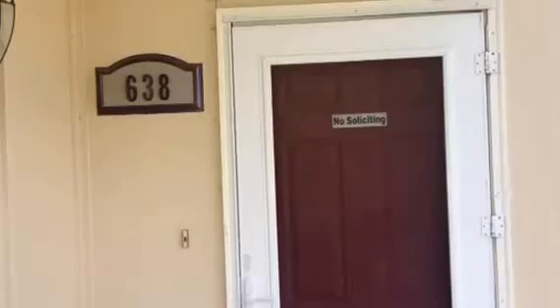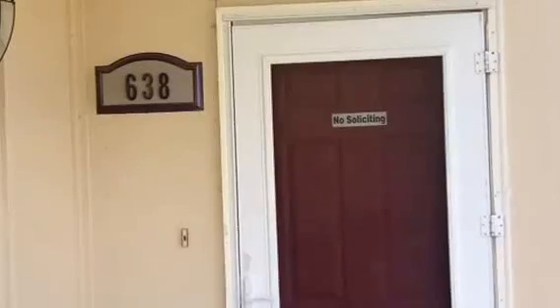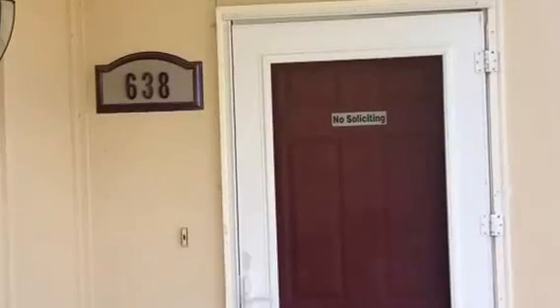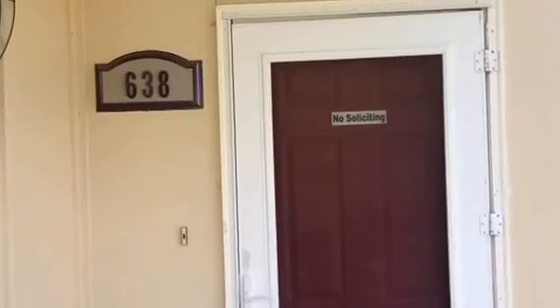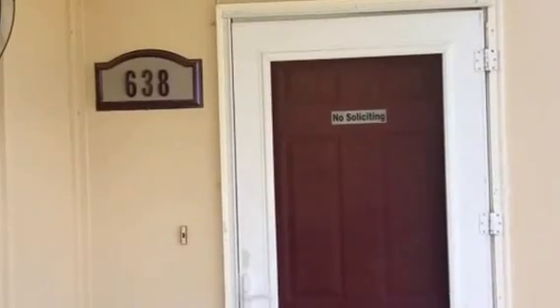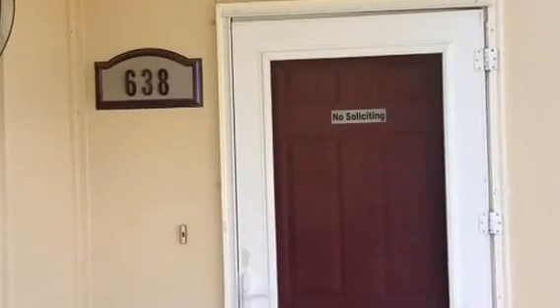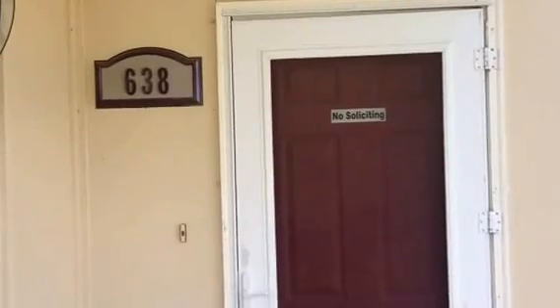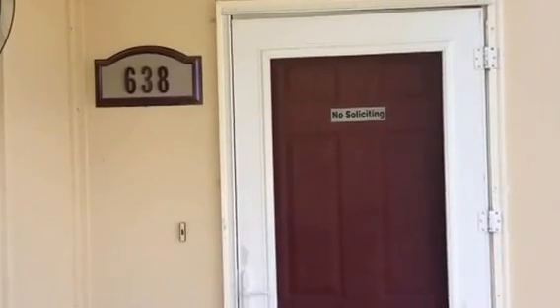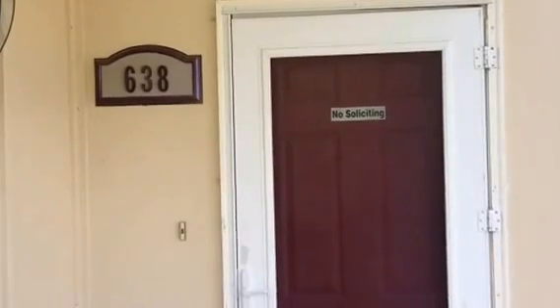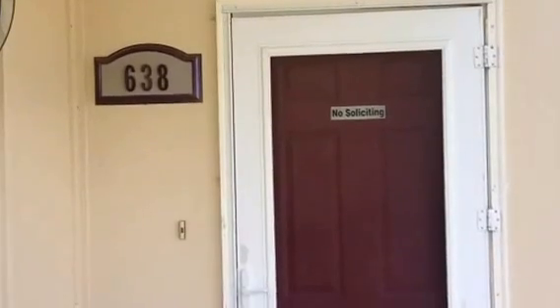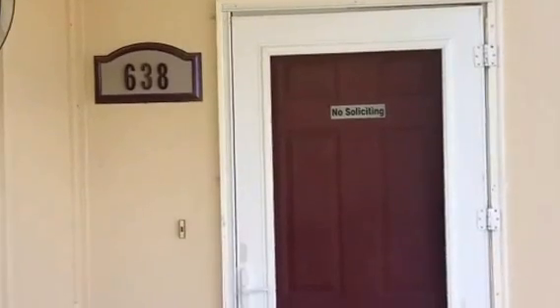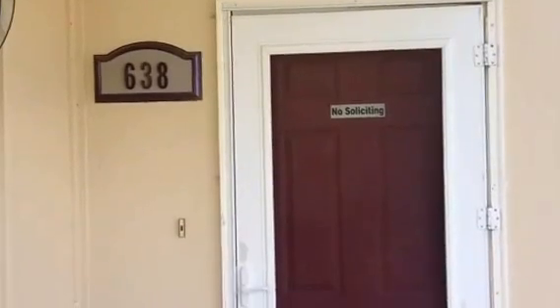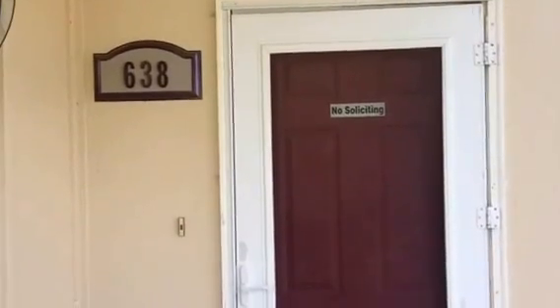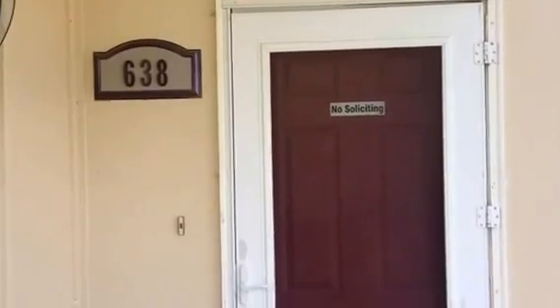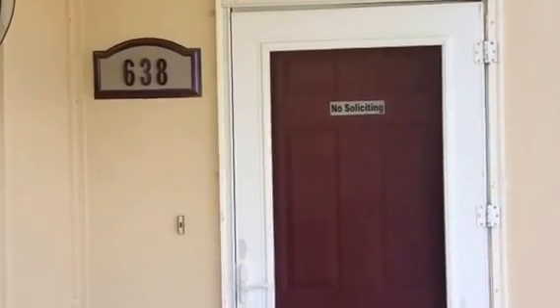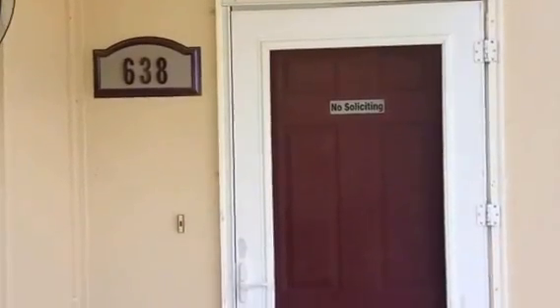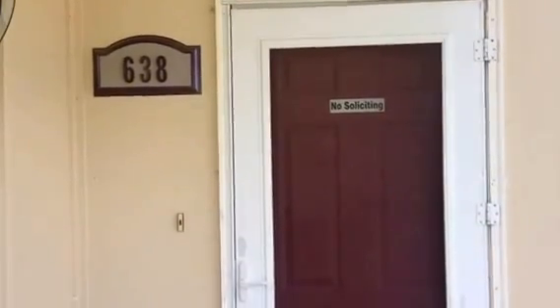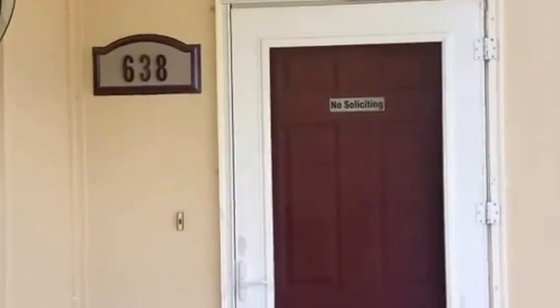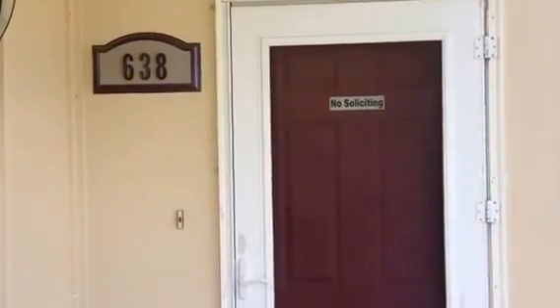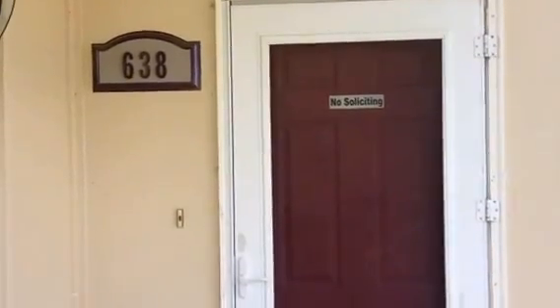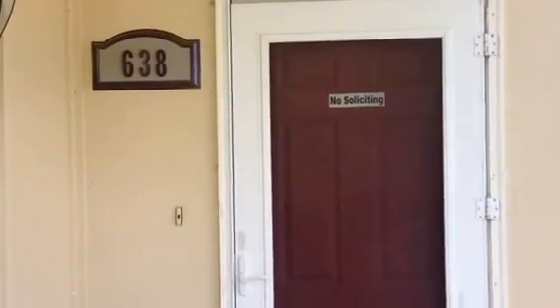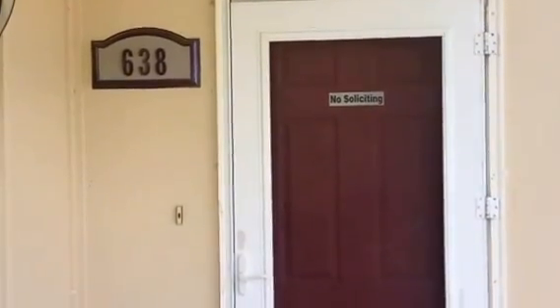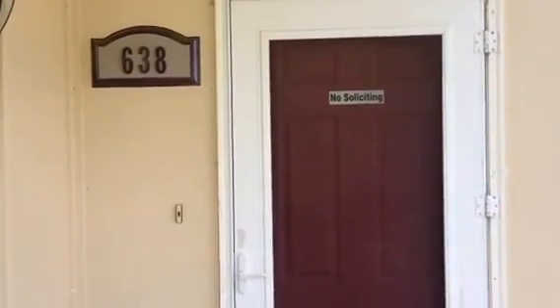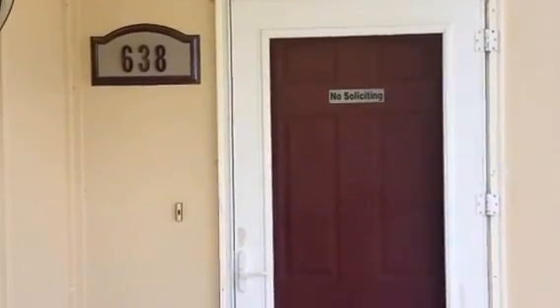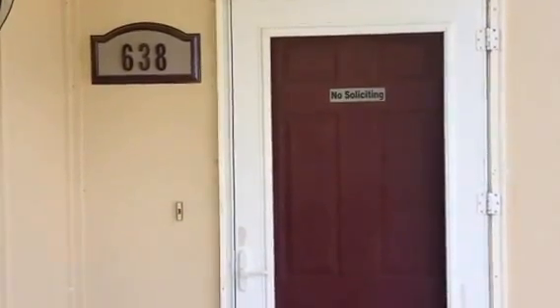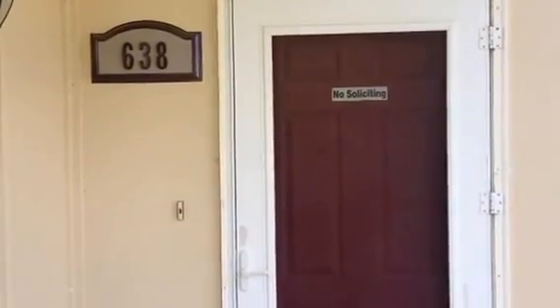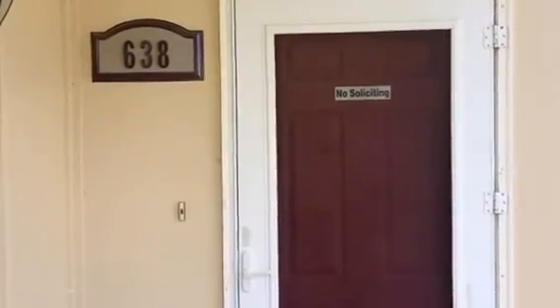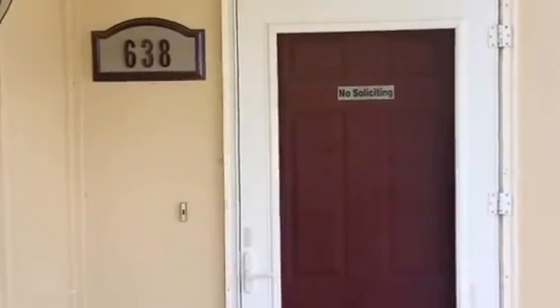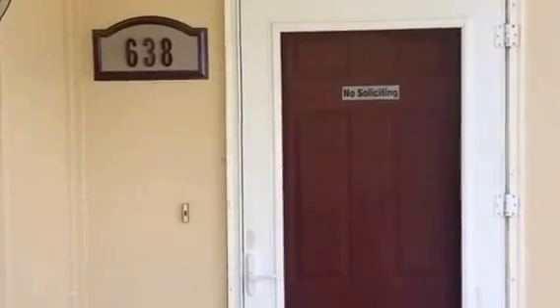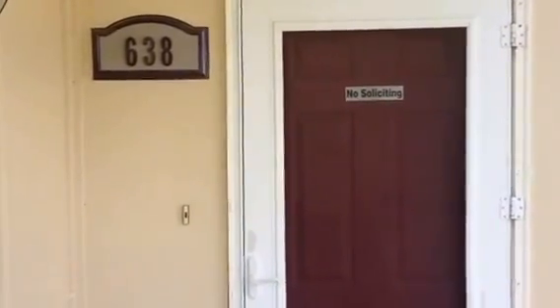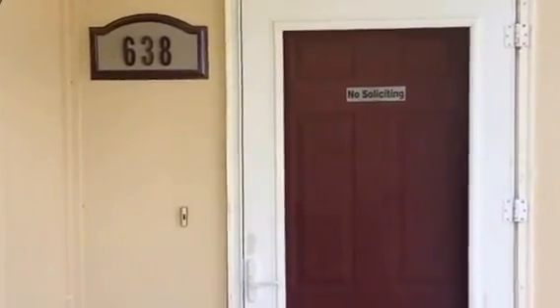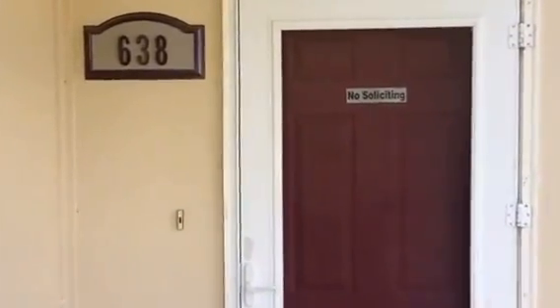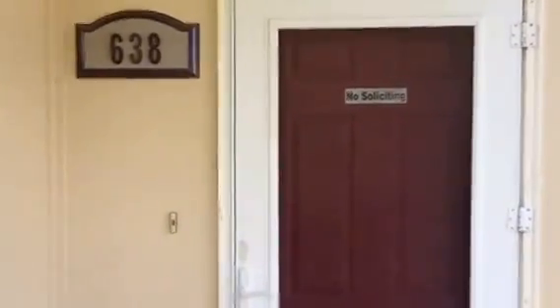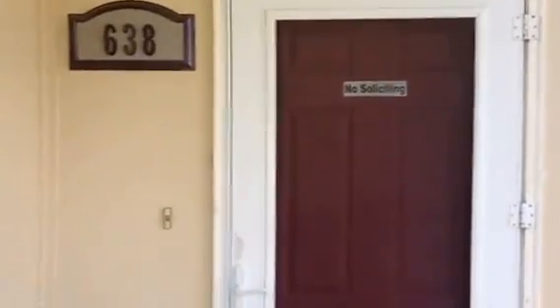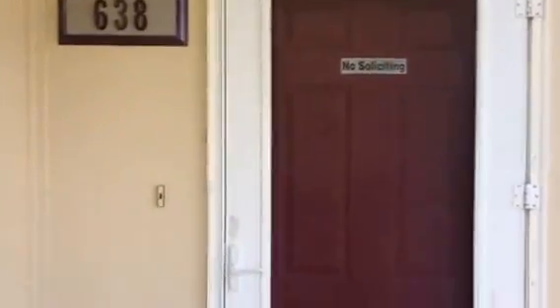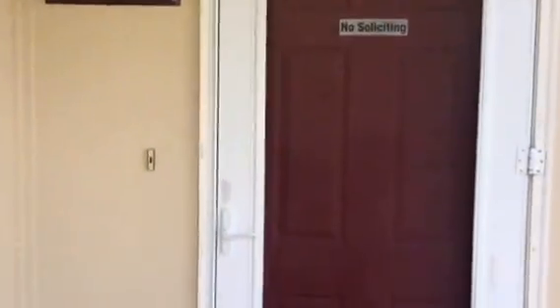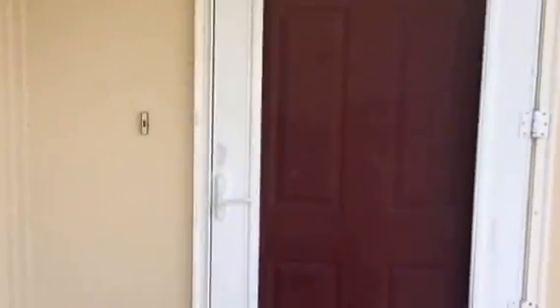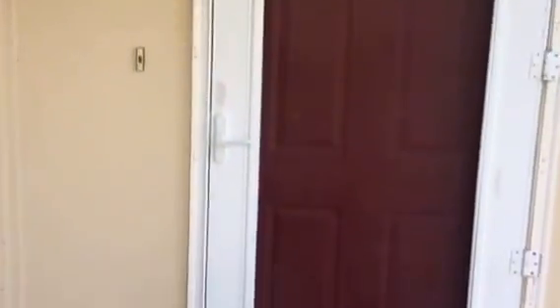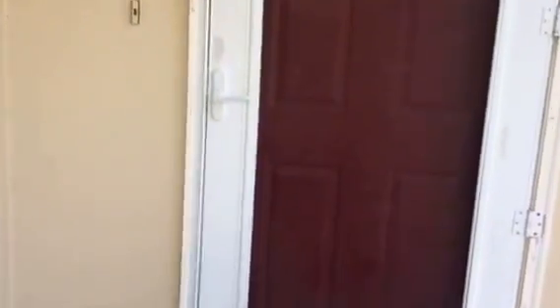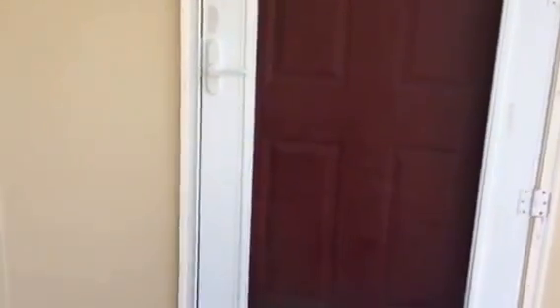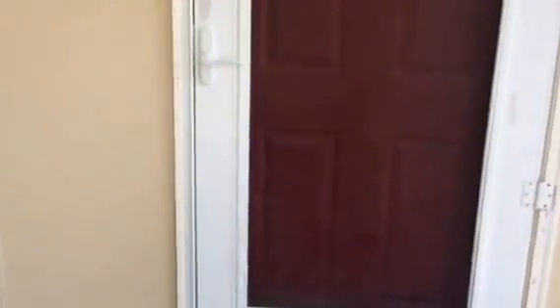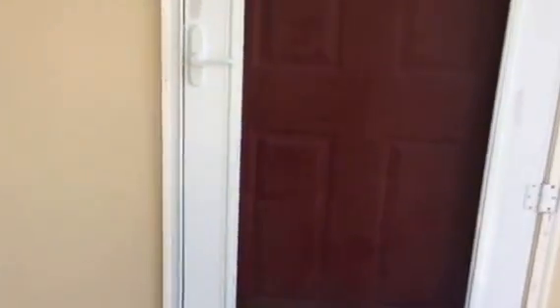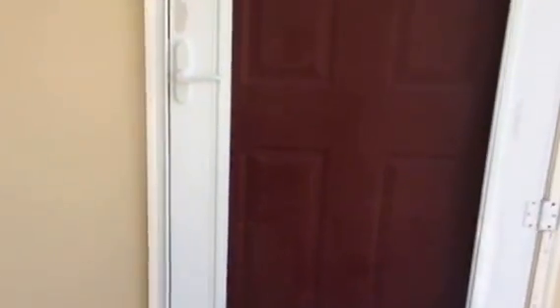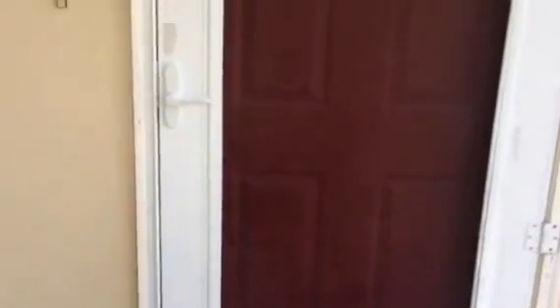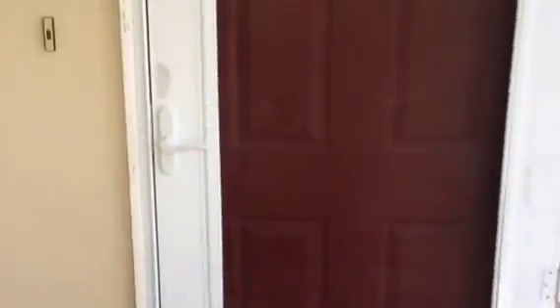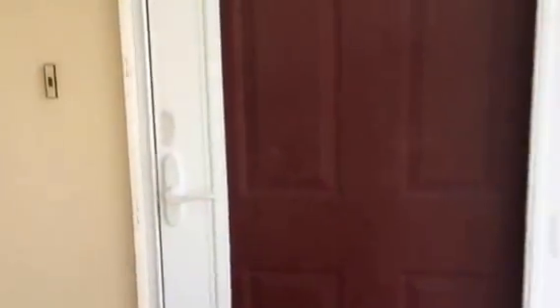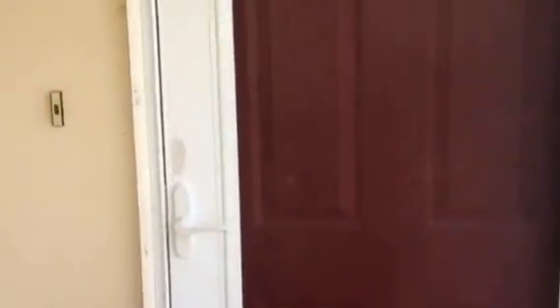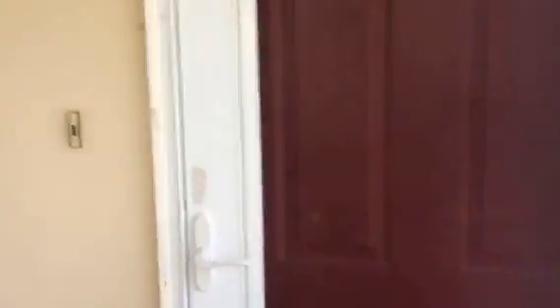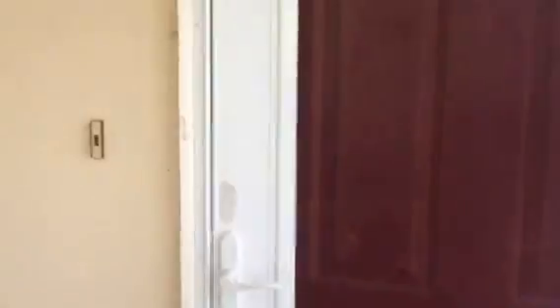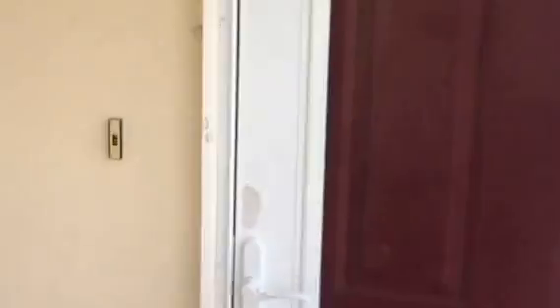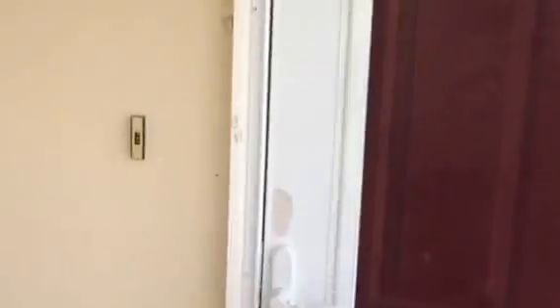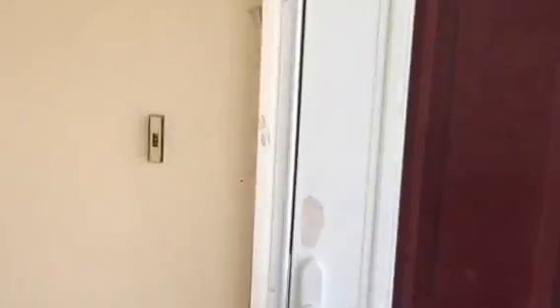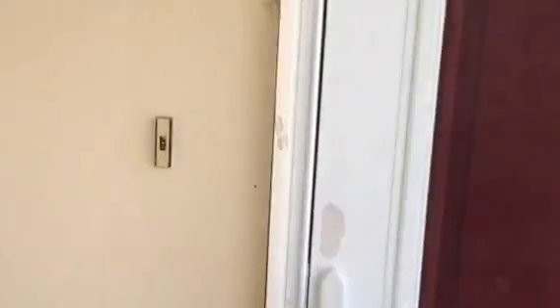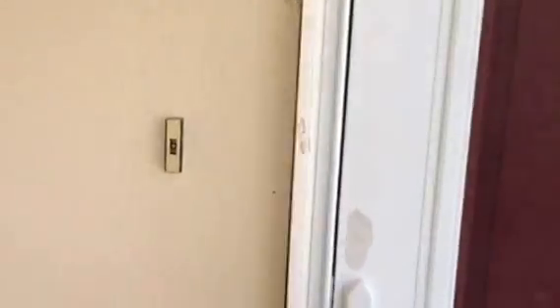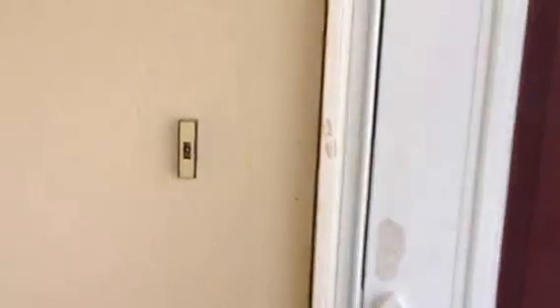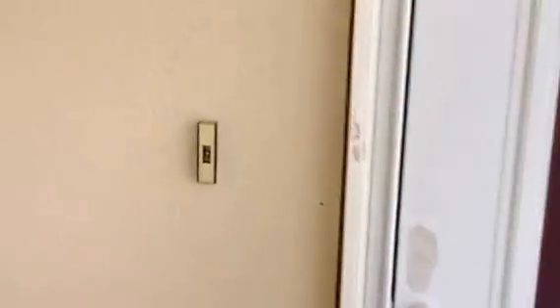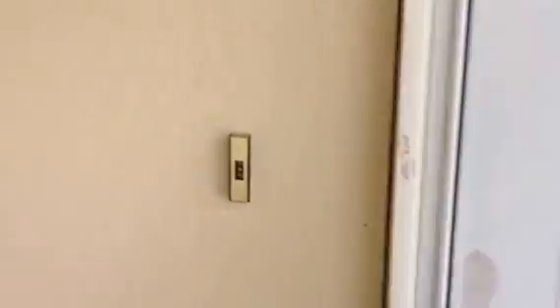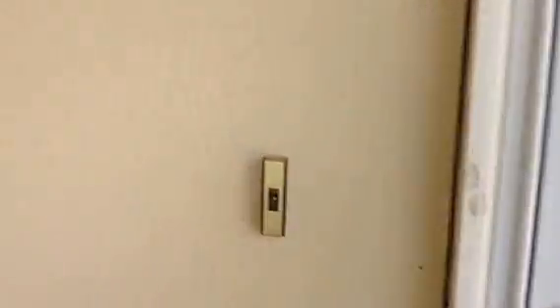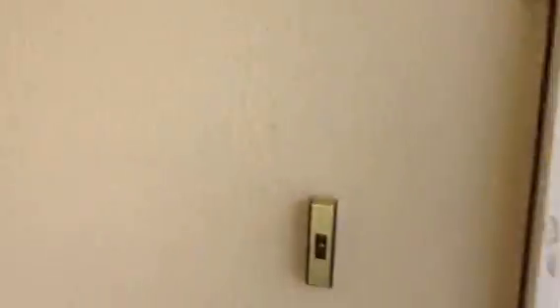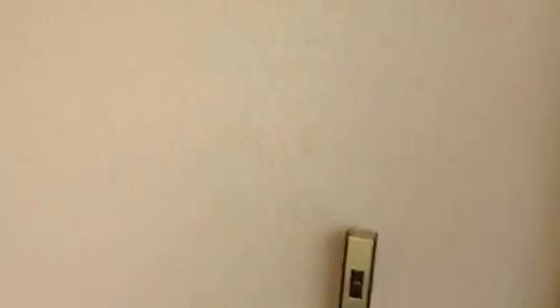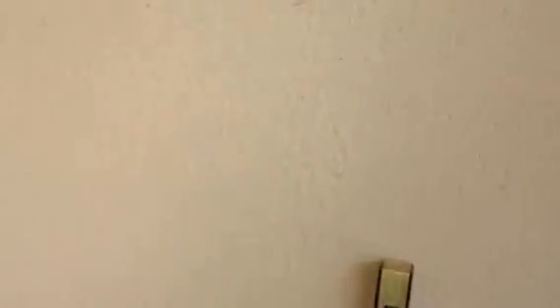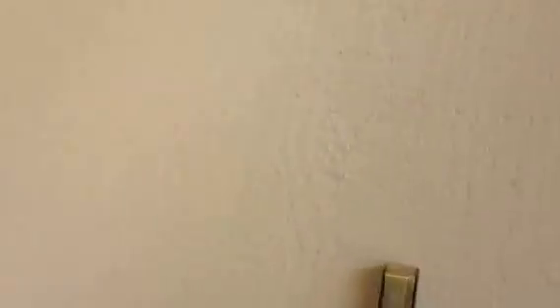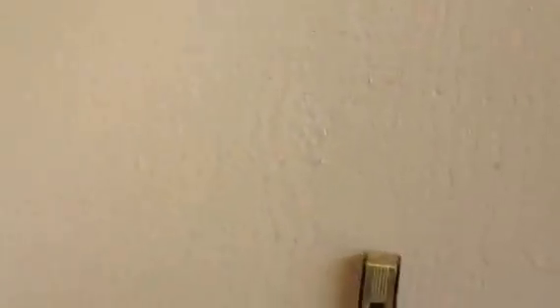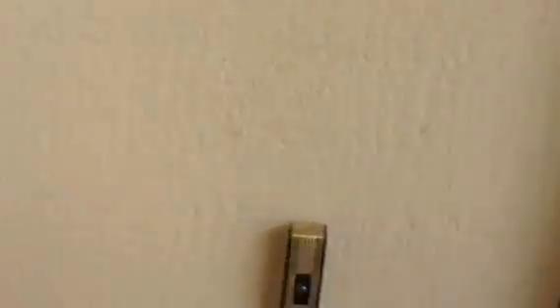This is 638 West Pine here in Junction City, for rent through Fort Rowley Real Estate at $1,050 a month. Available now.